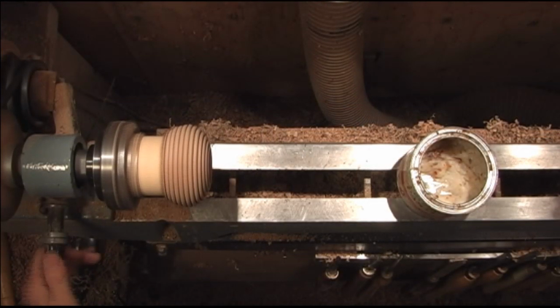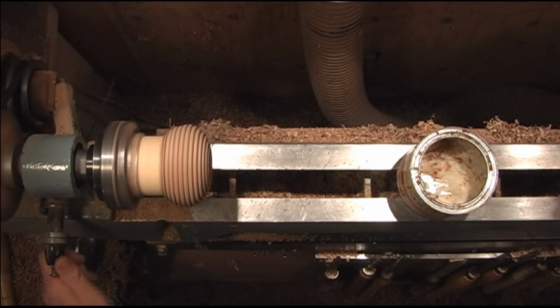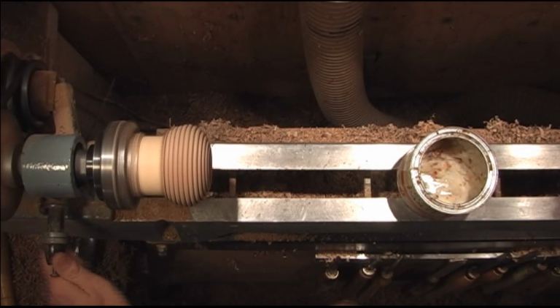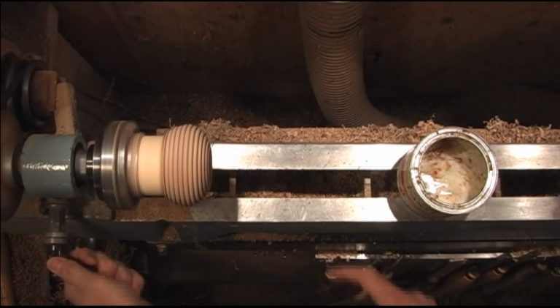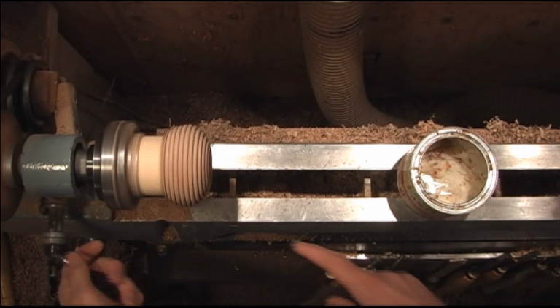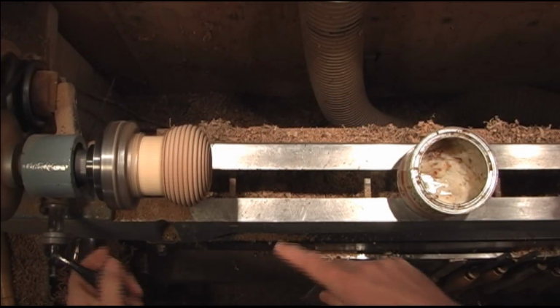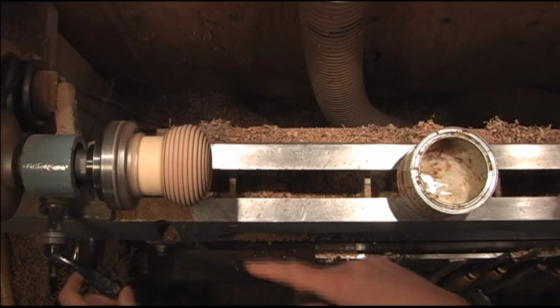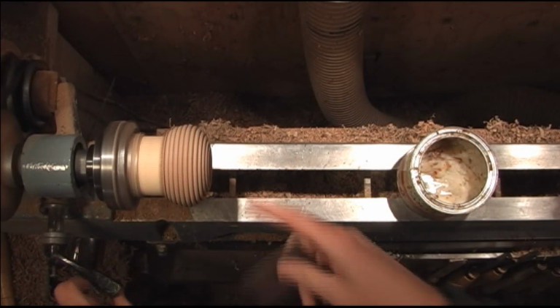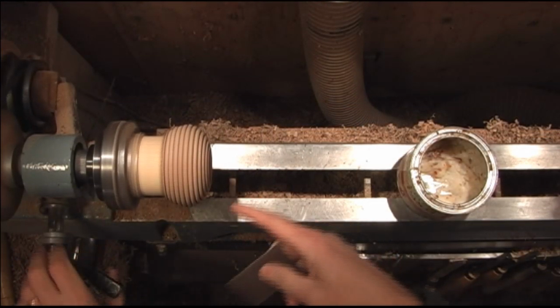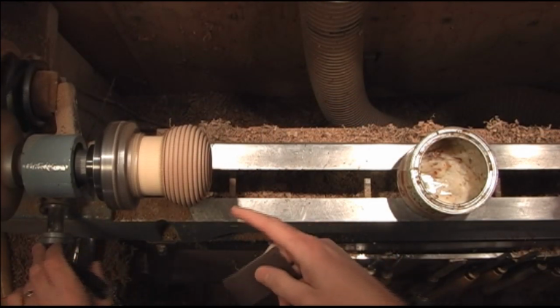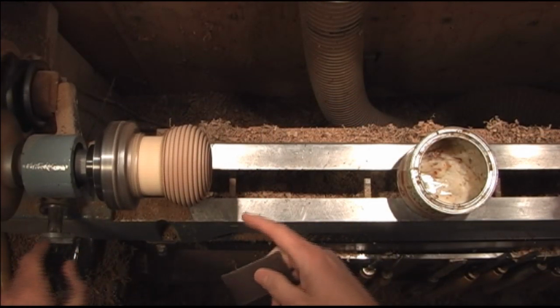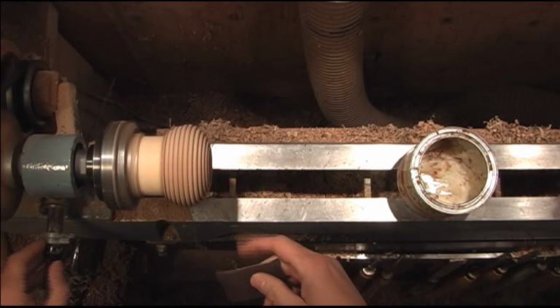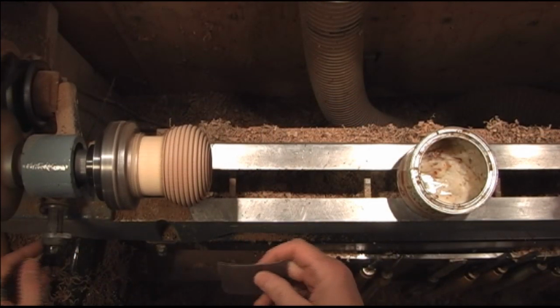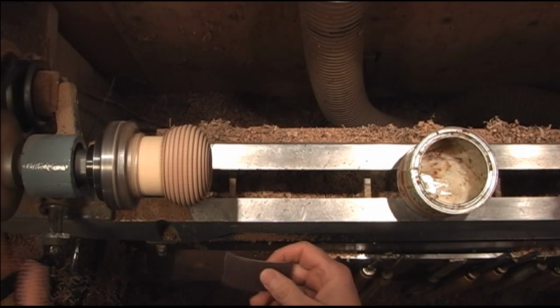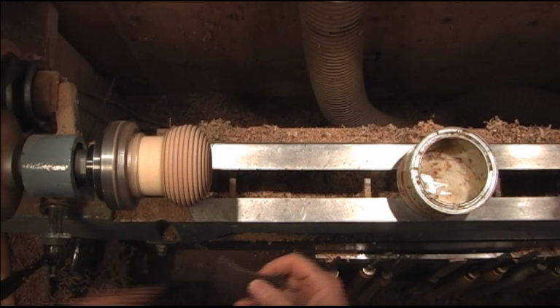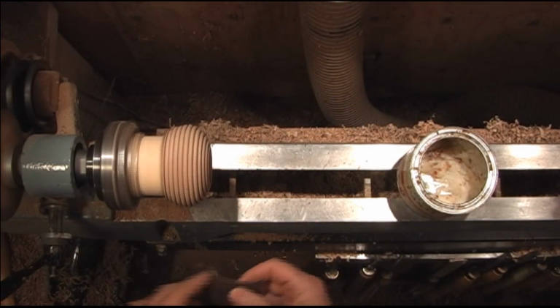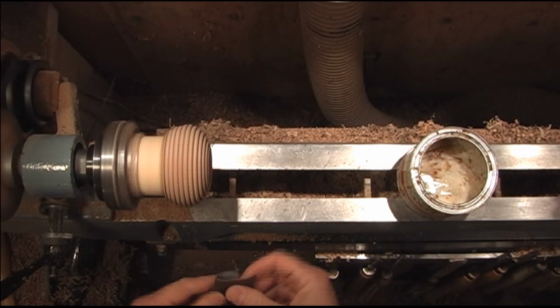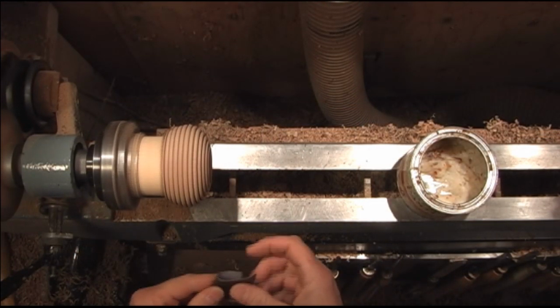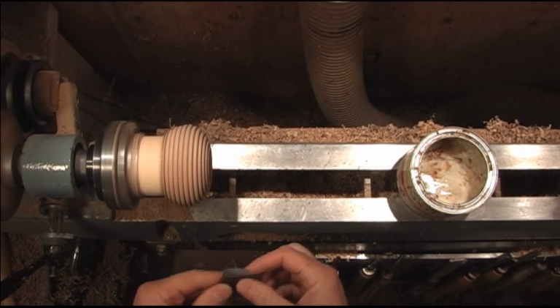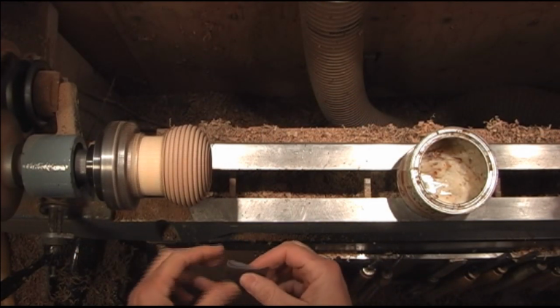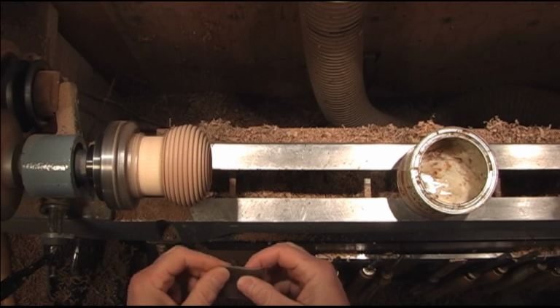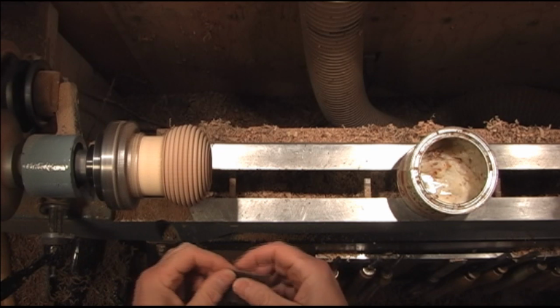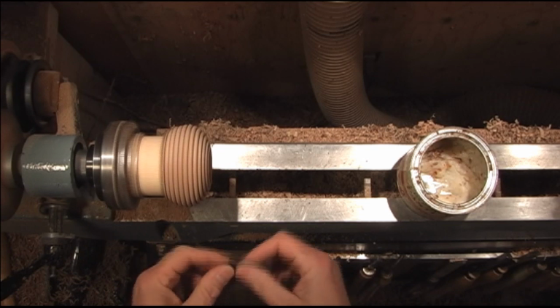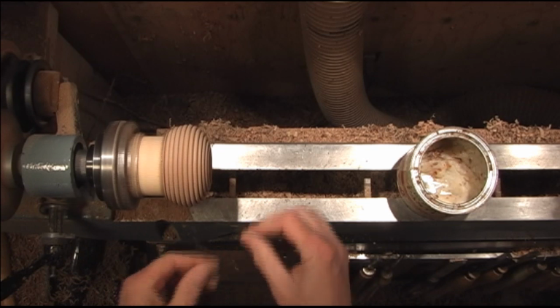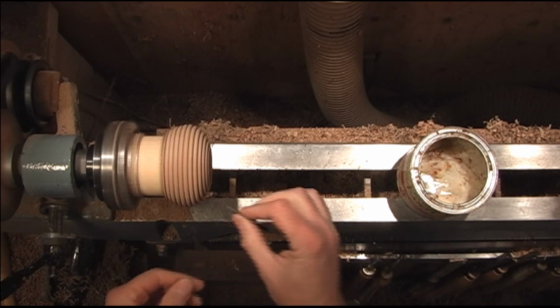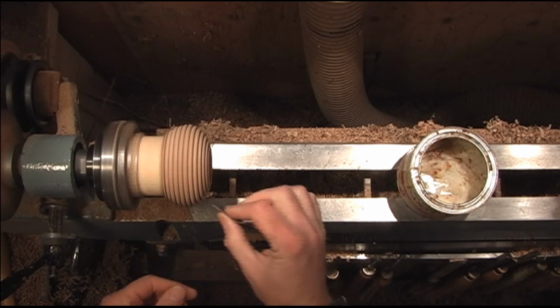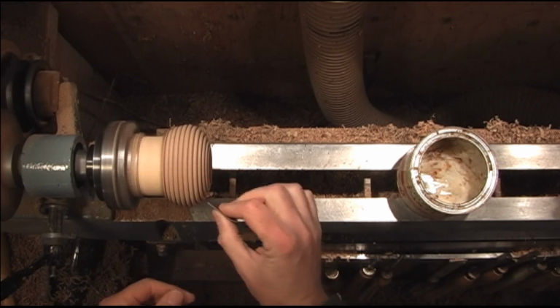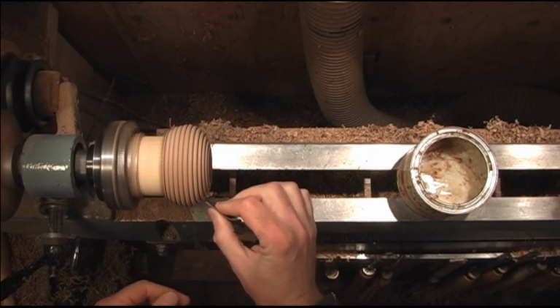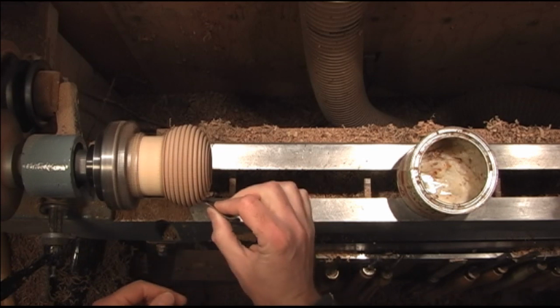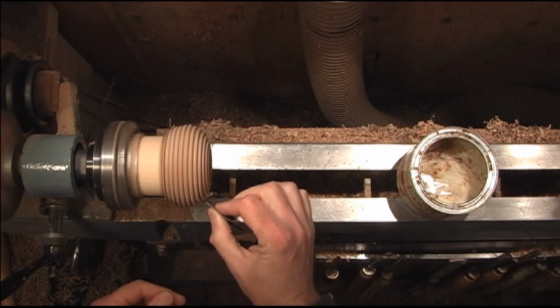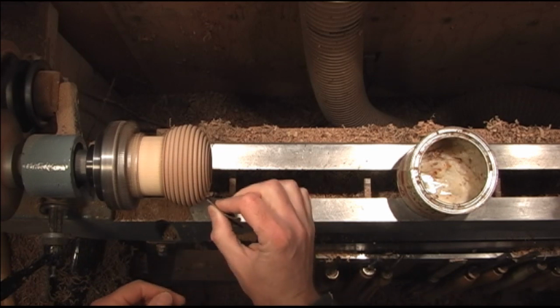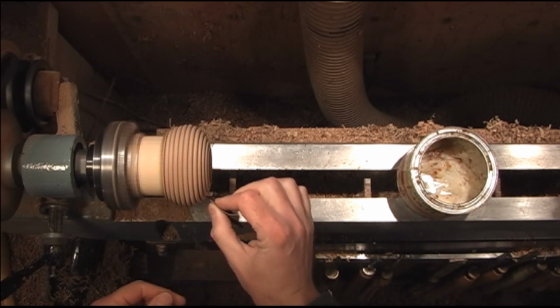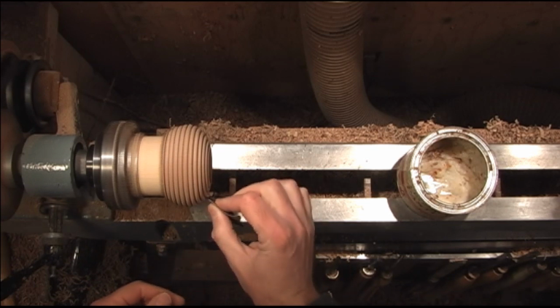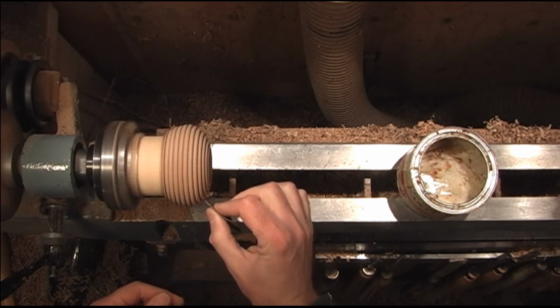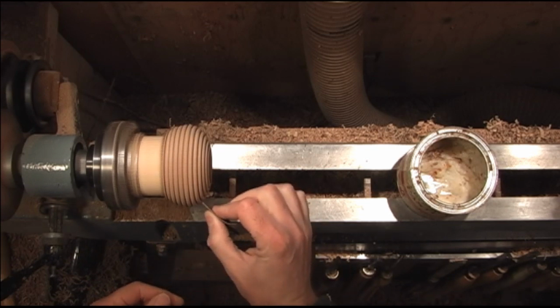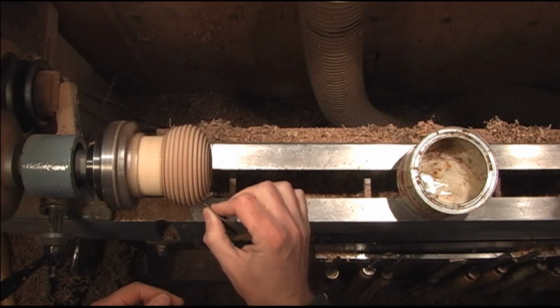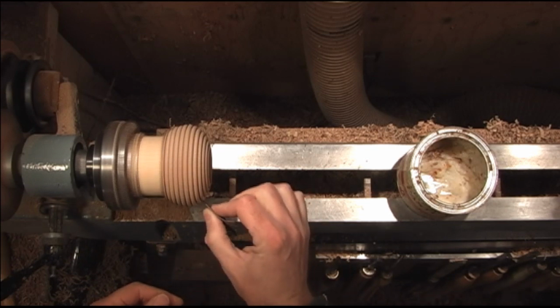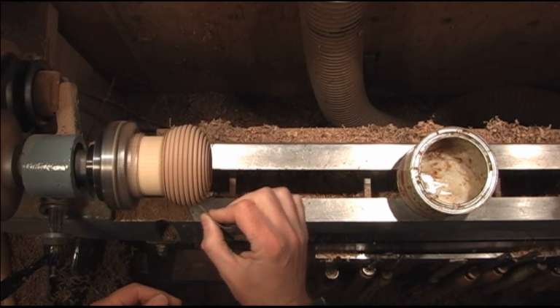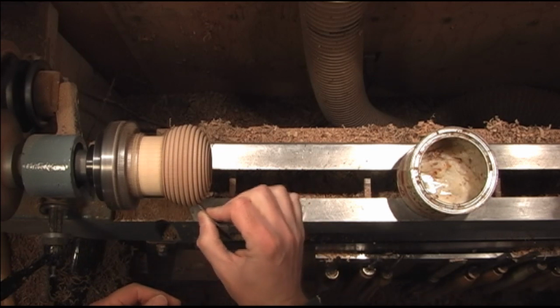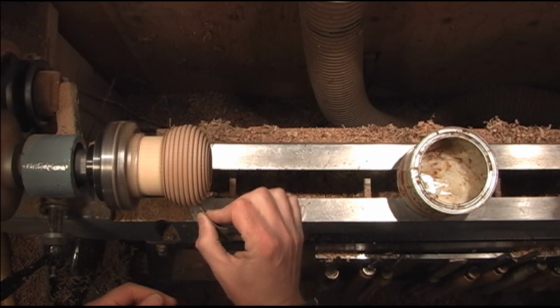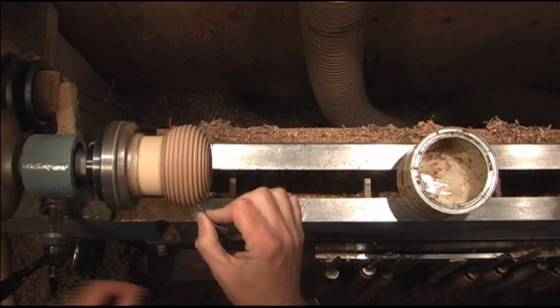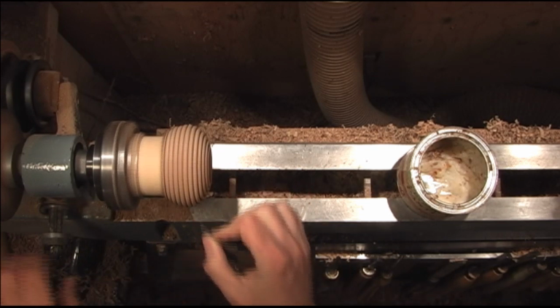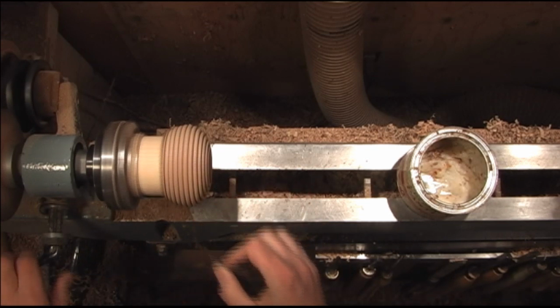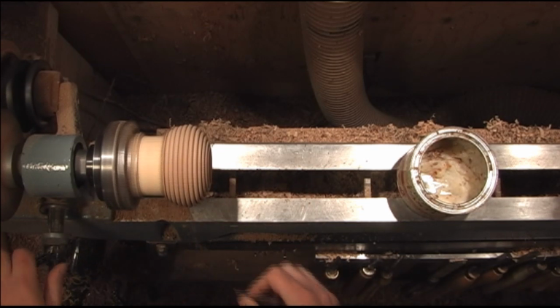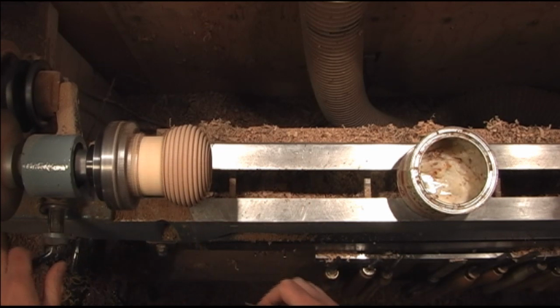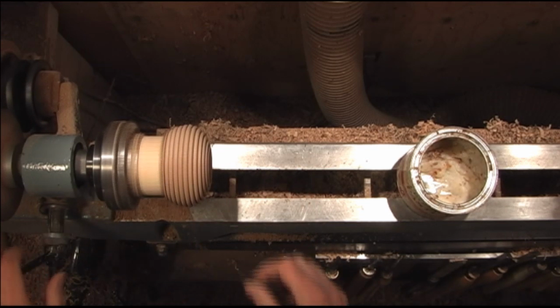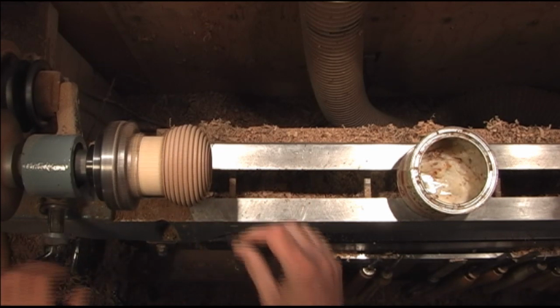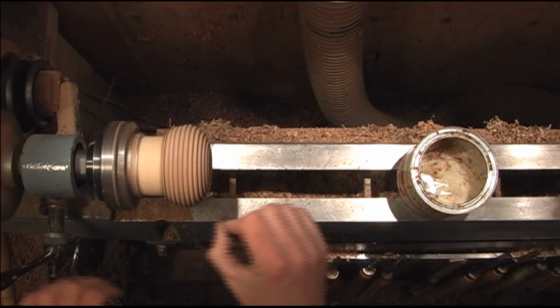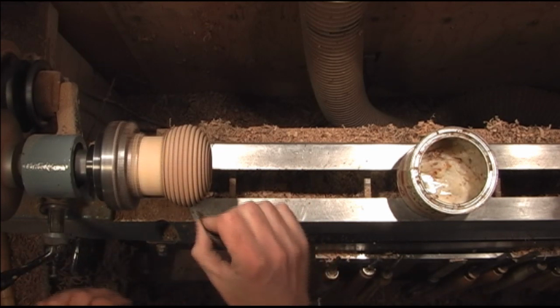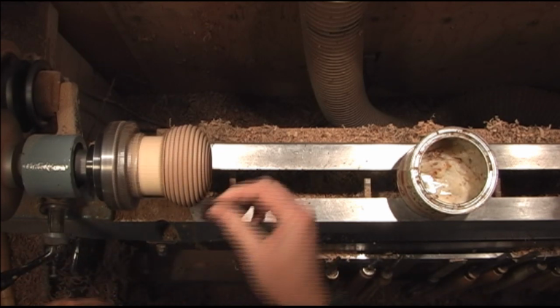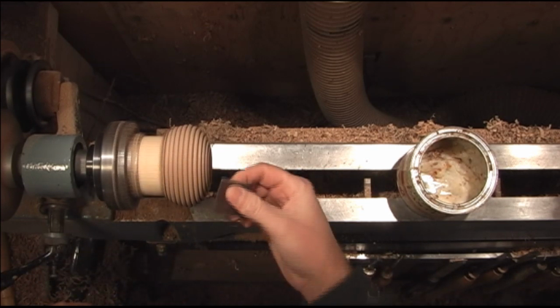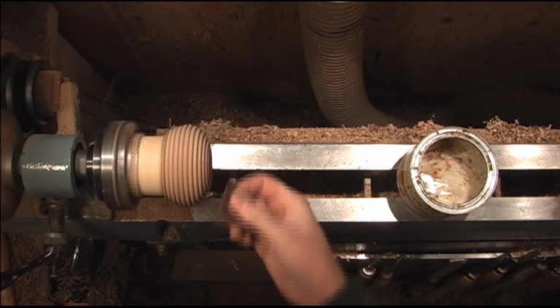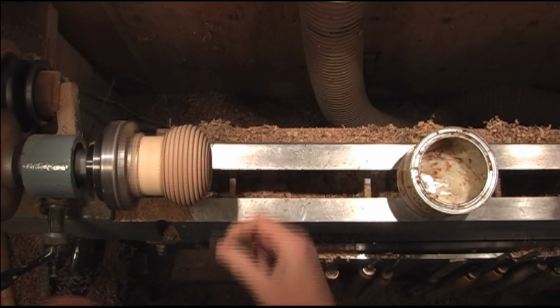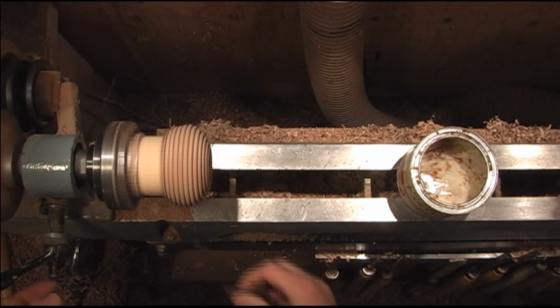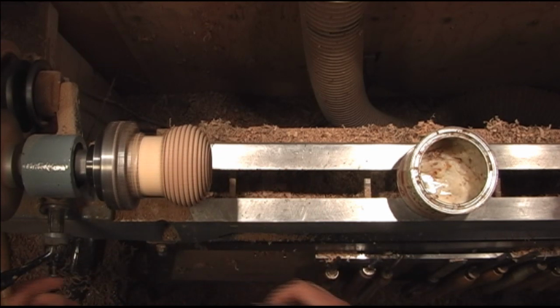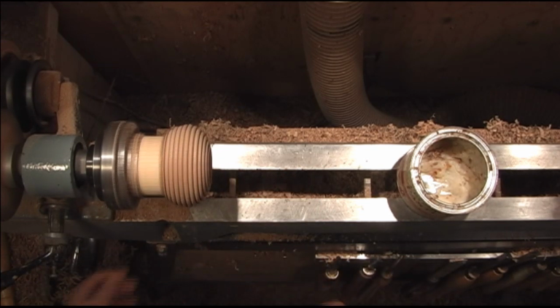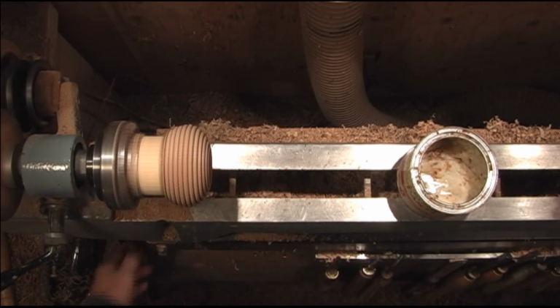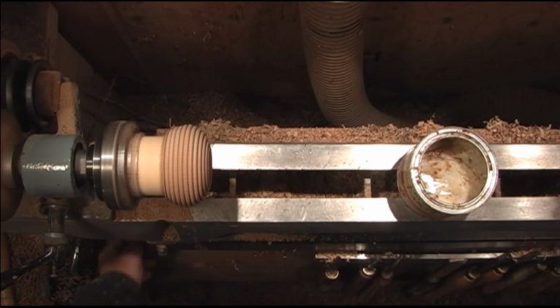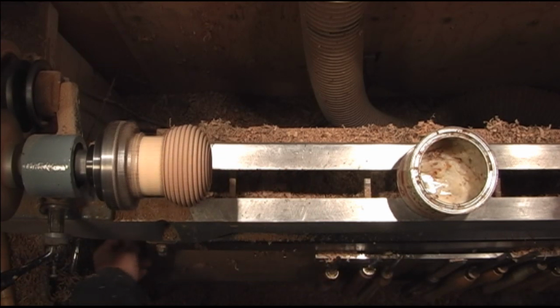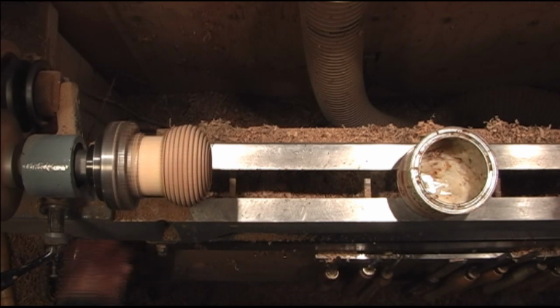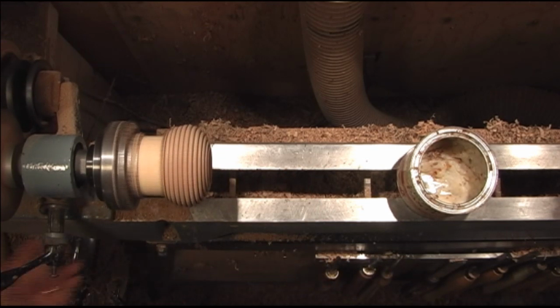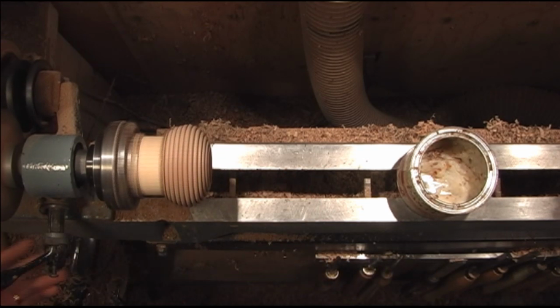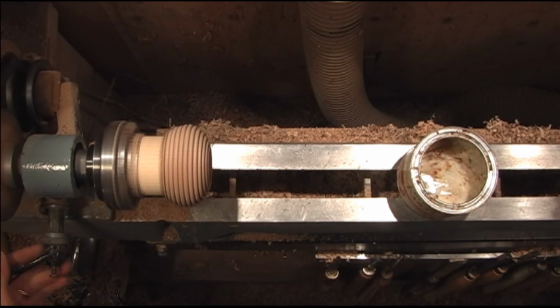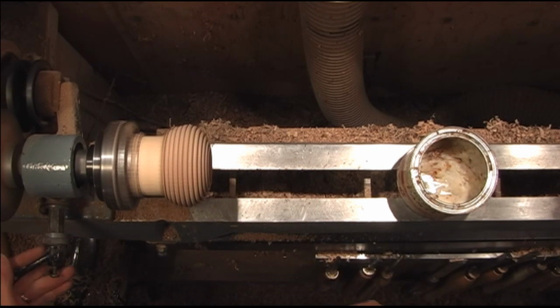We'll just go ahead and sand it up — just pull the sandpaper over when you're working it, run it down each groove and then around the front too.